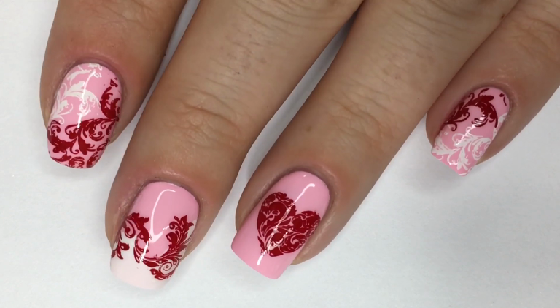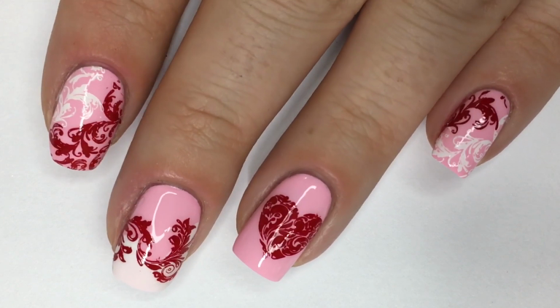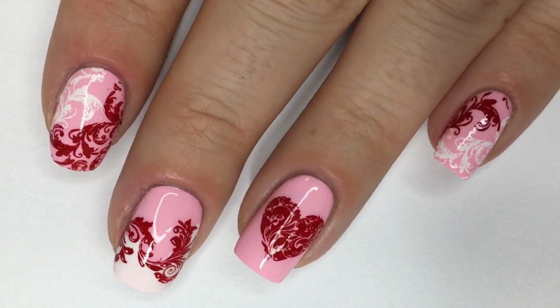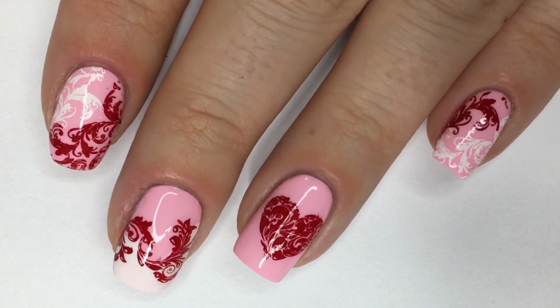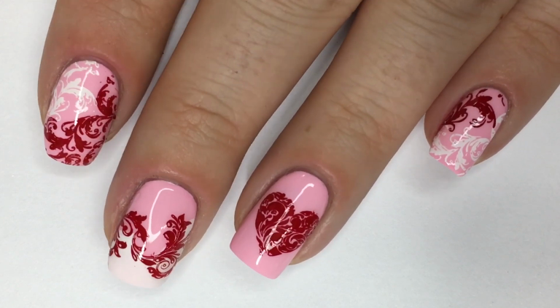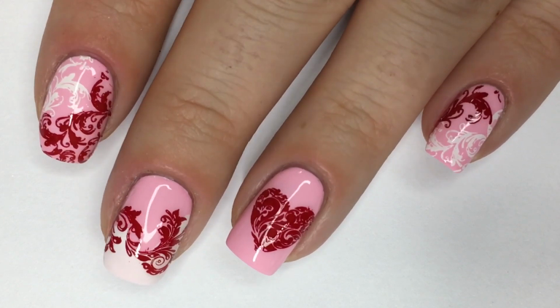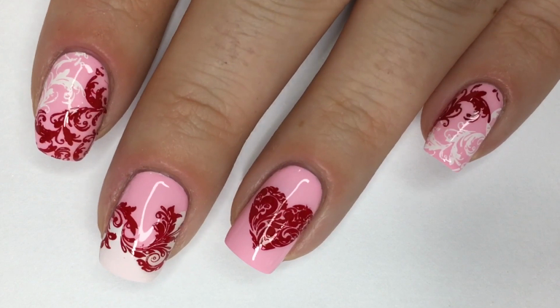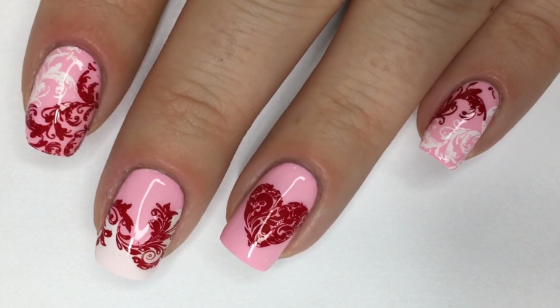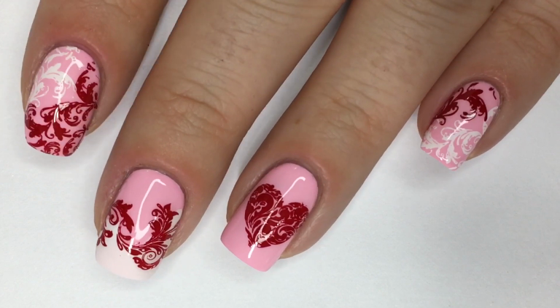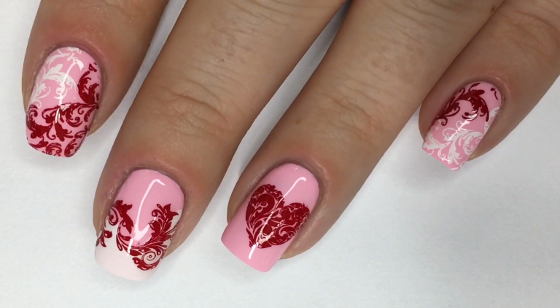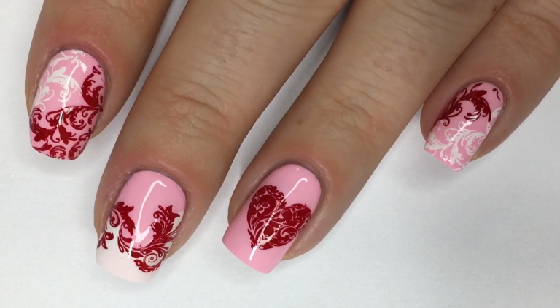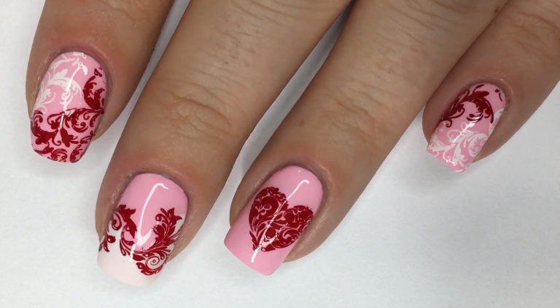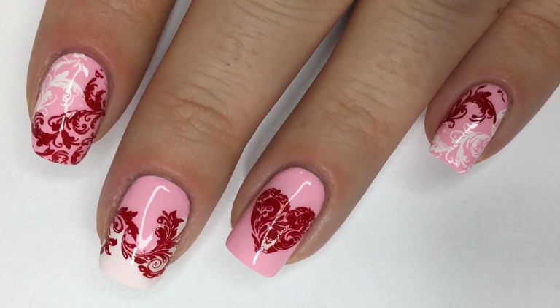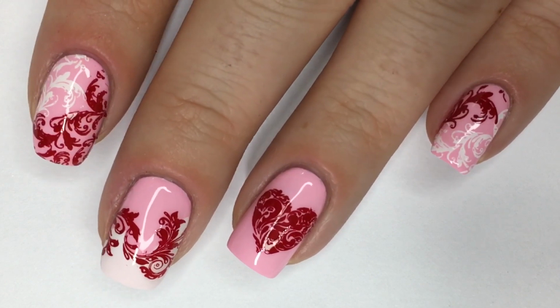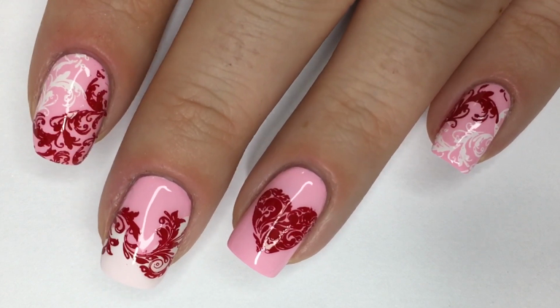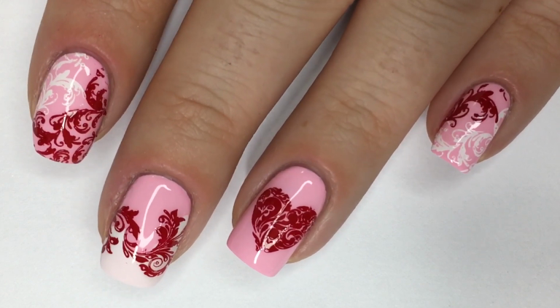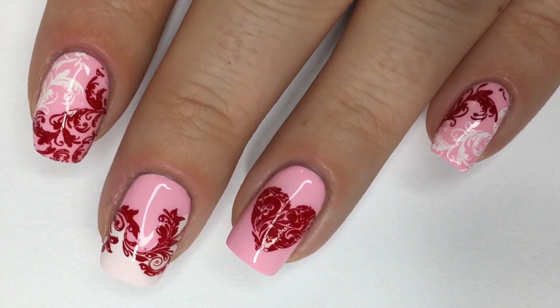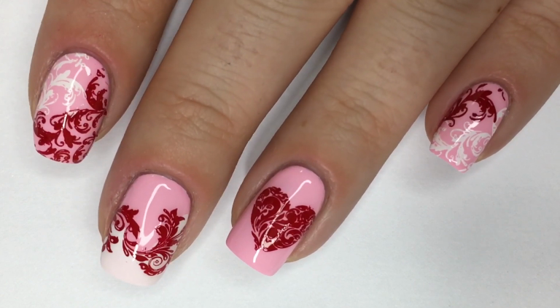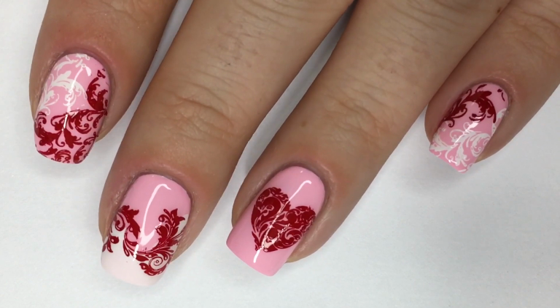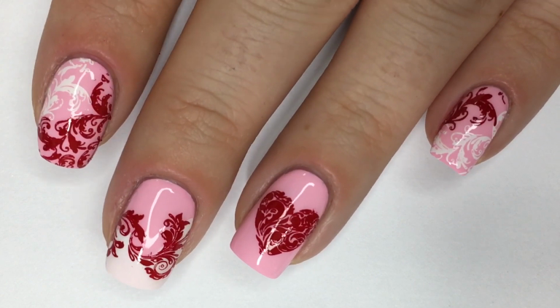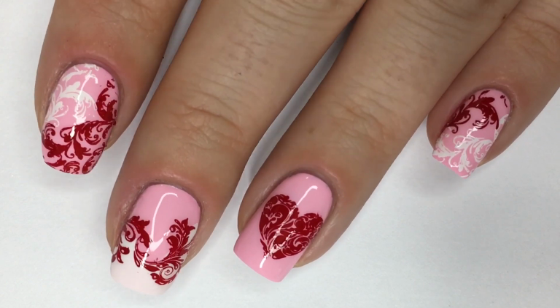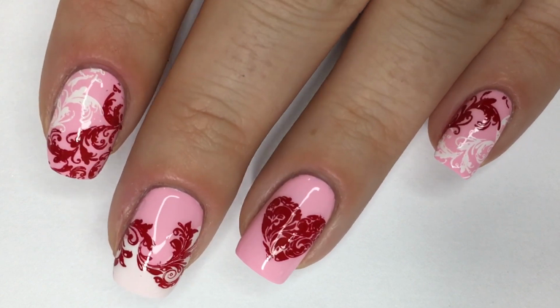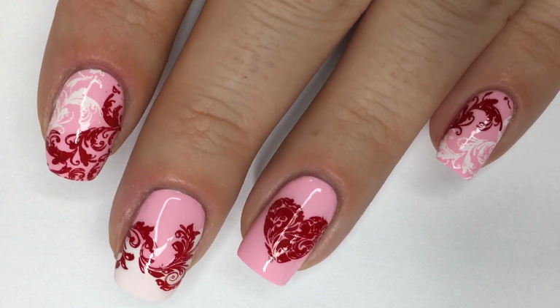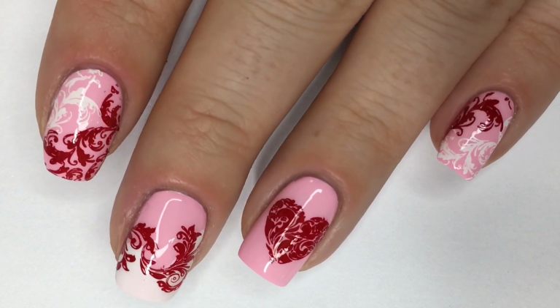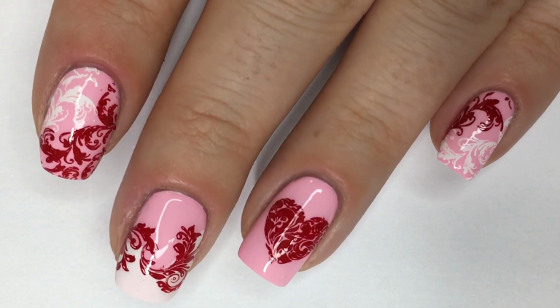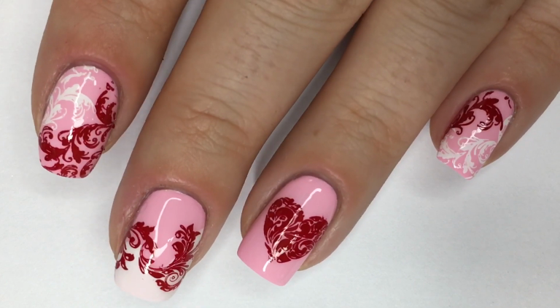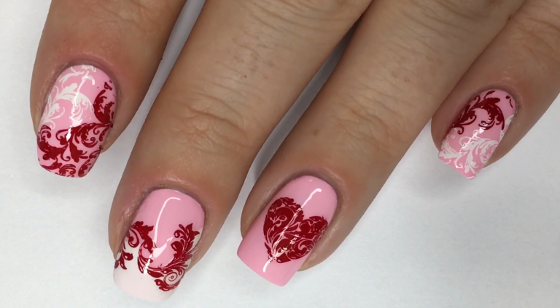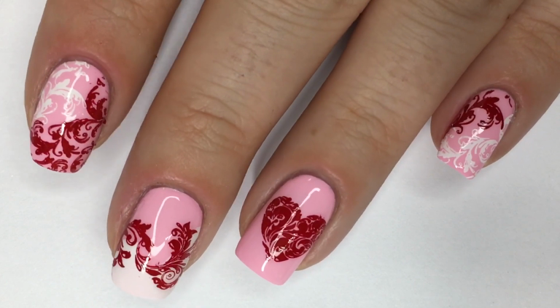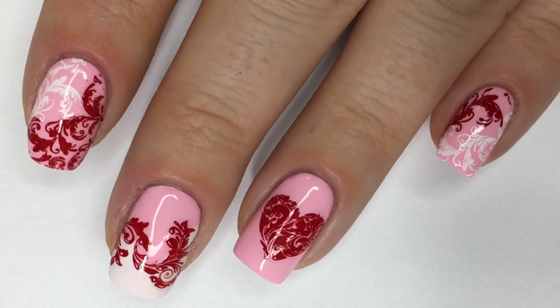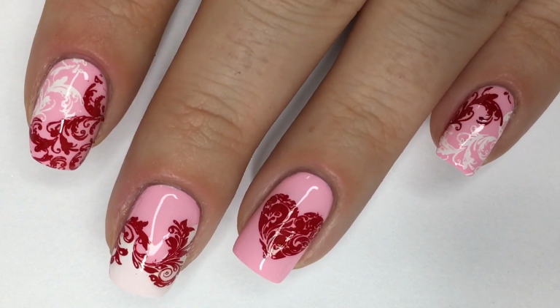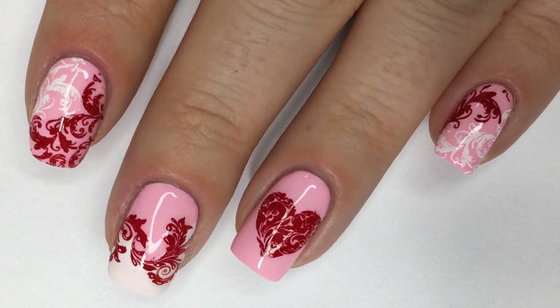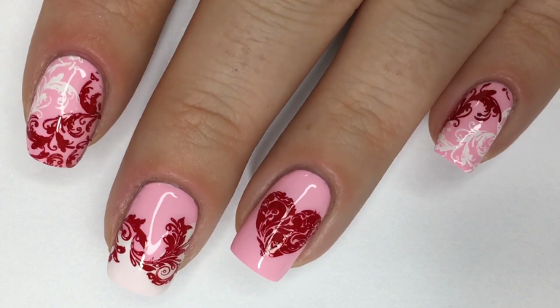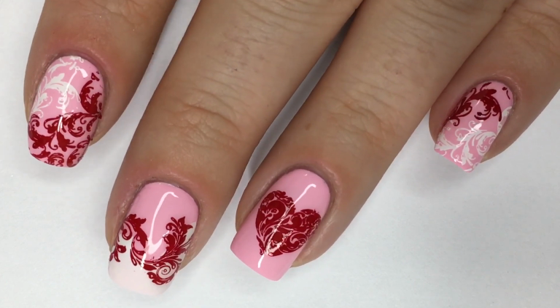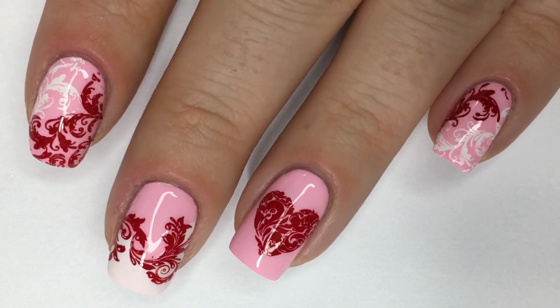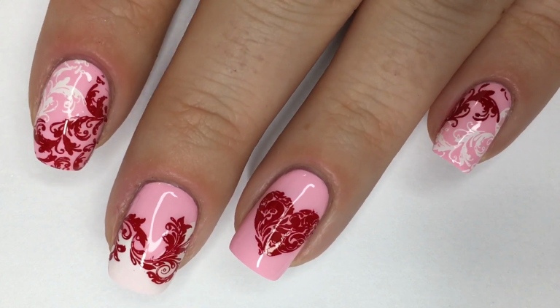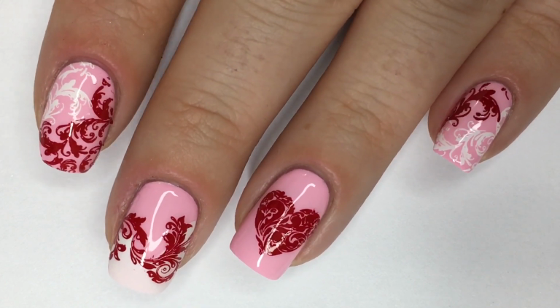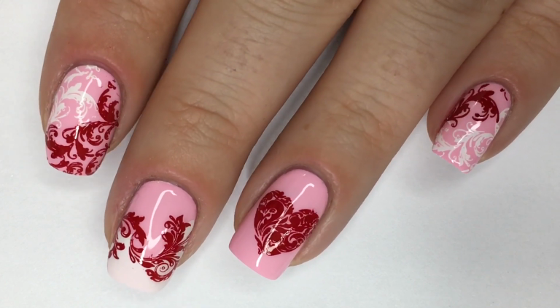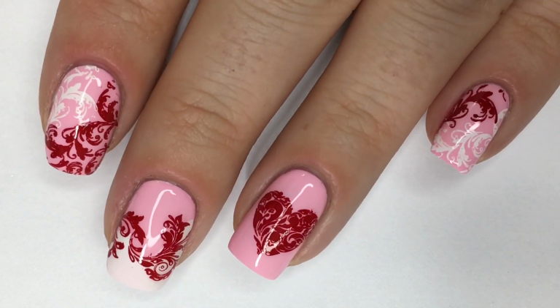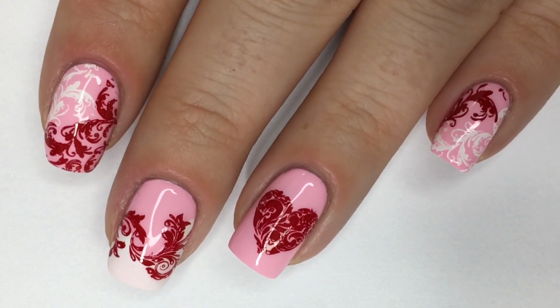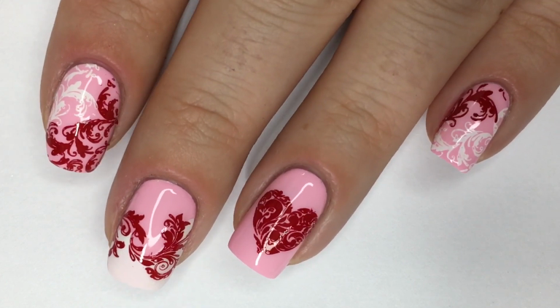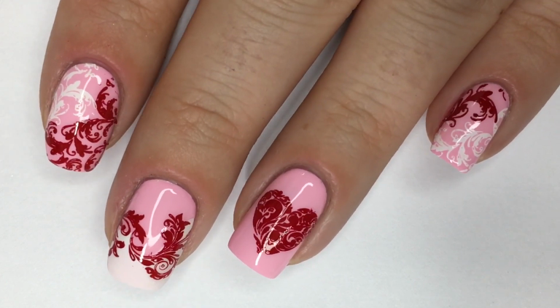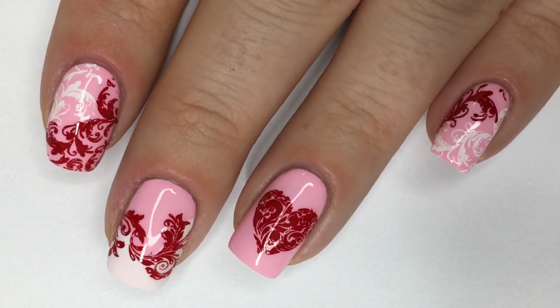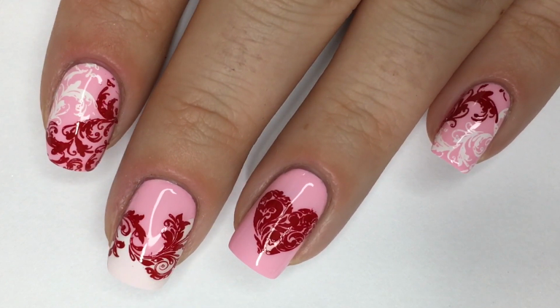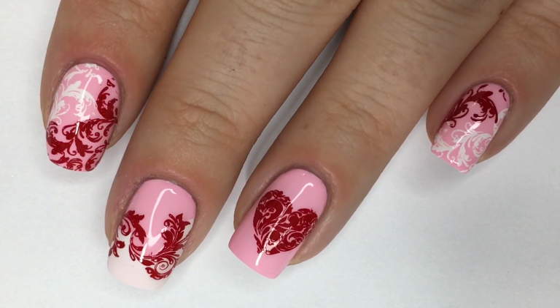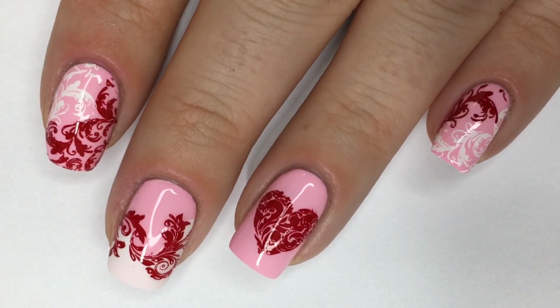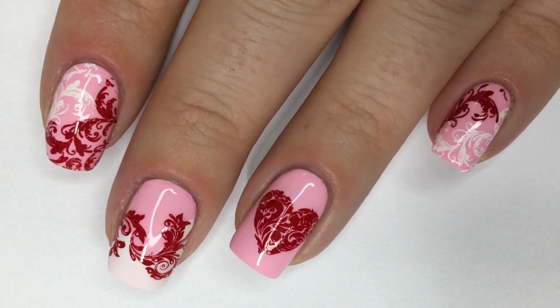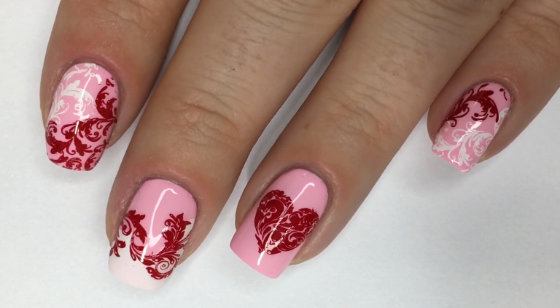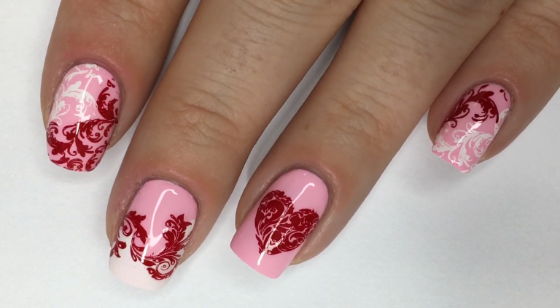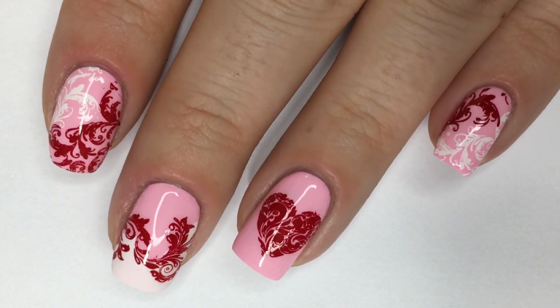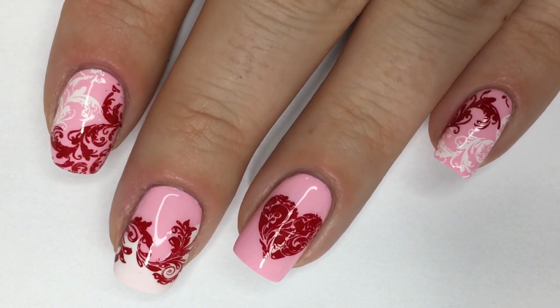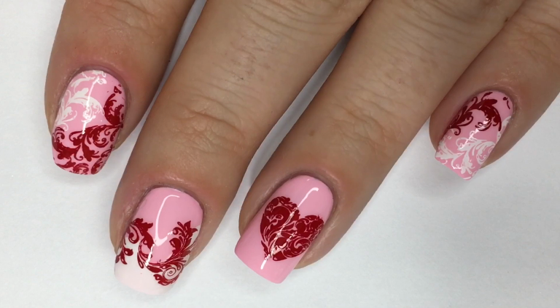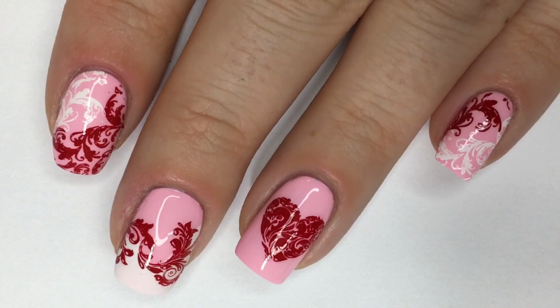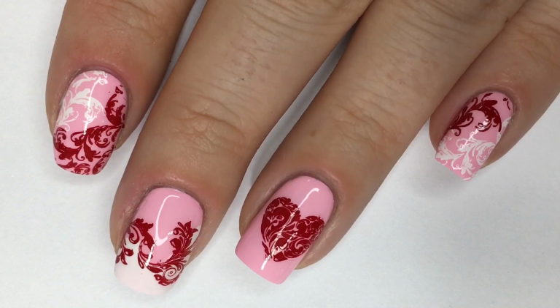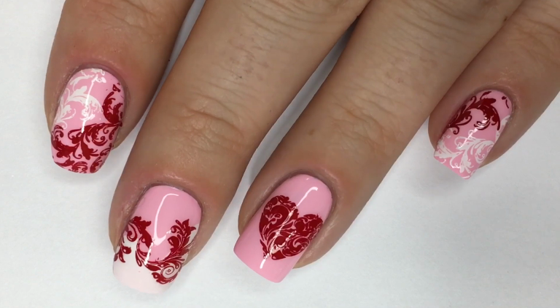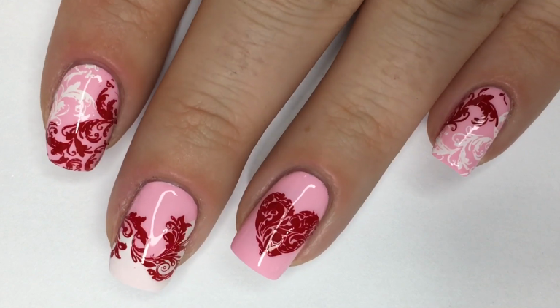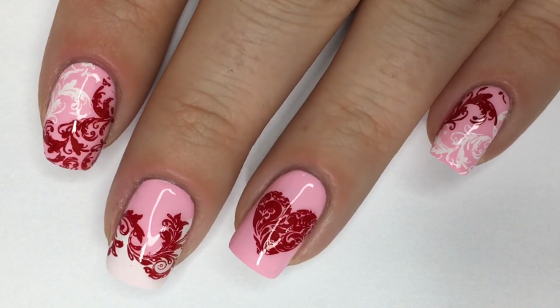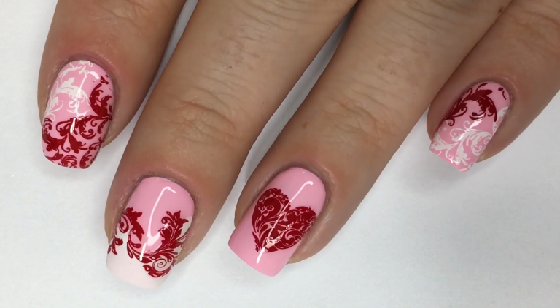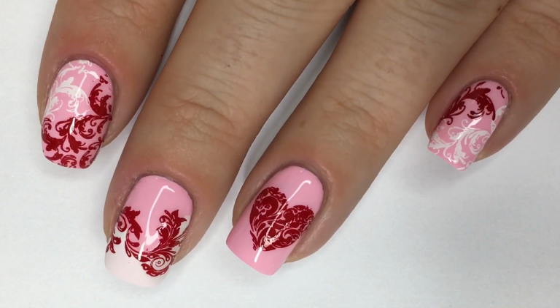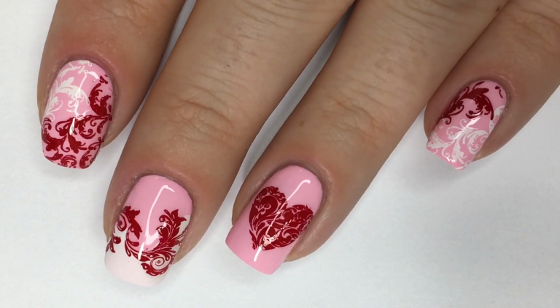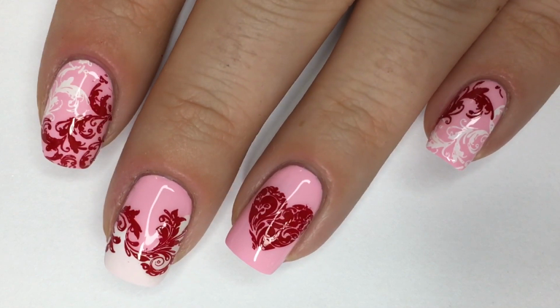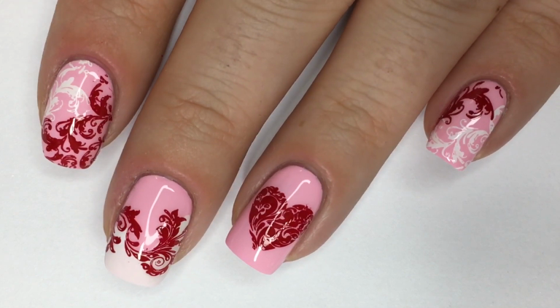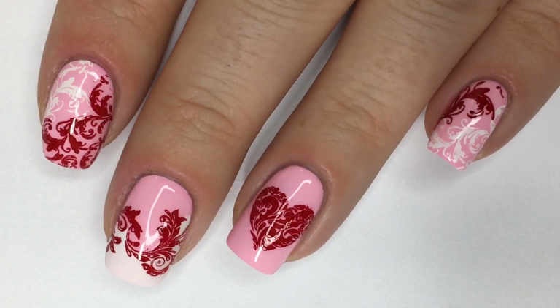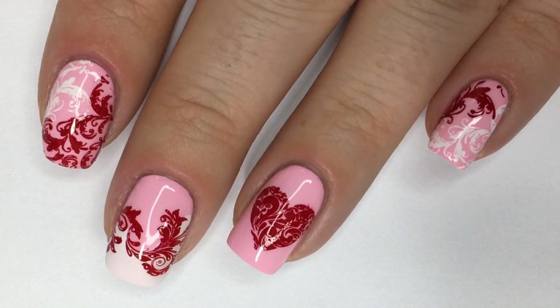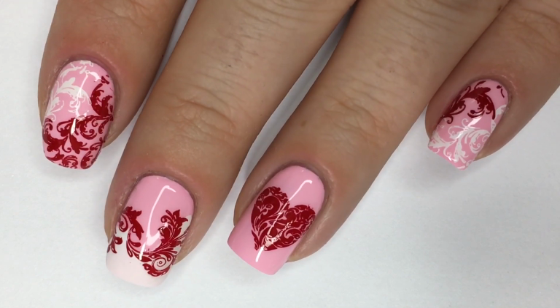So let's get straight on to this nail art tutorial. If you guys want to see how I achieve this look, you're in the right place, so keep on watching.